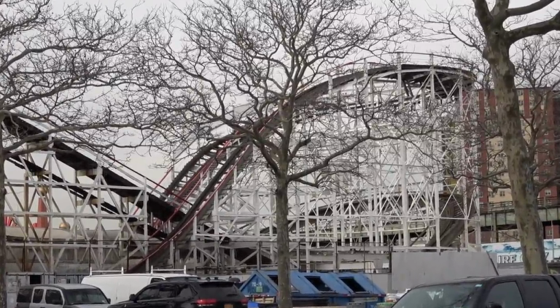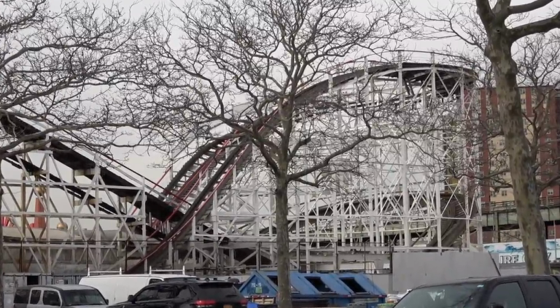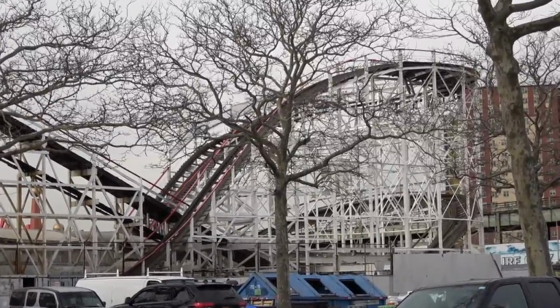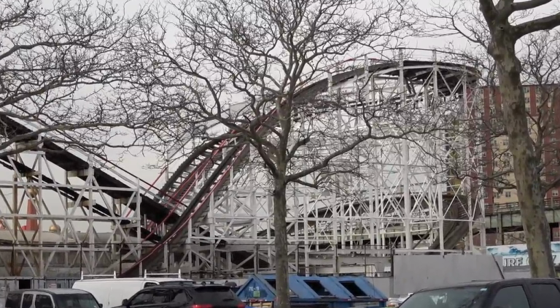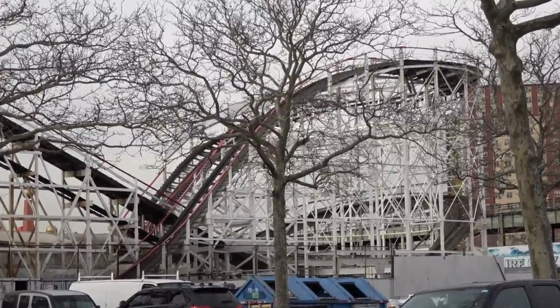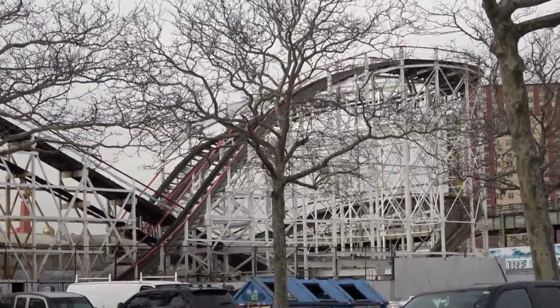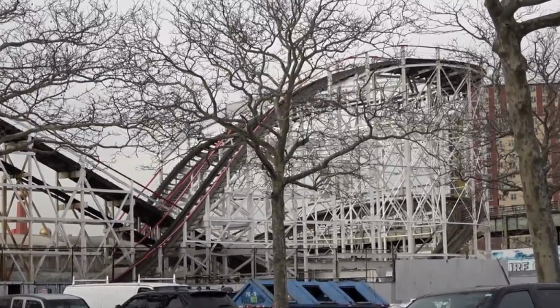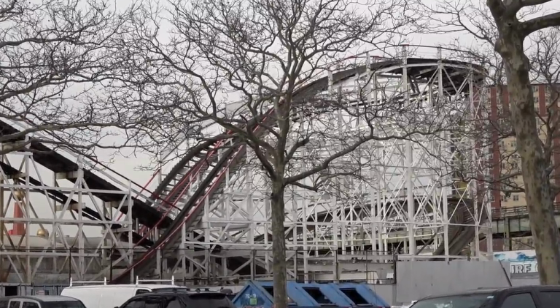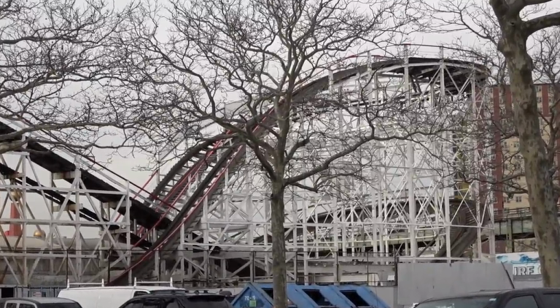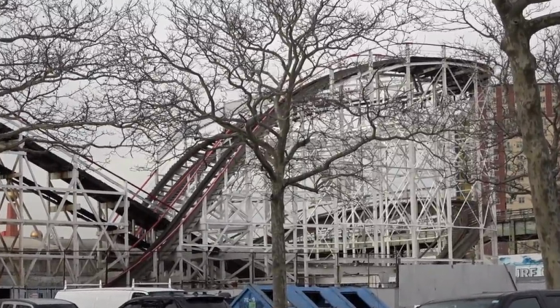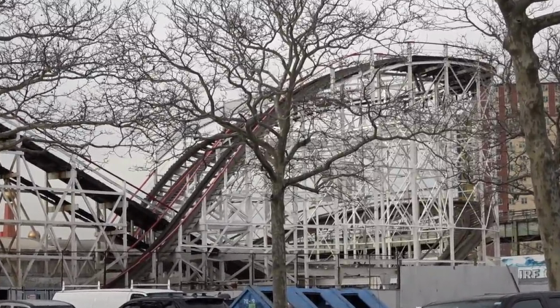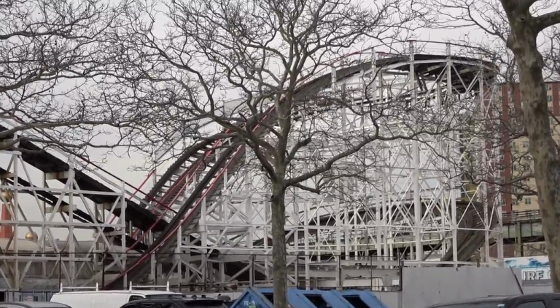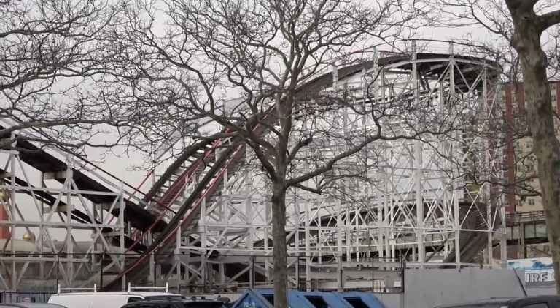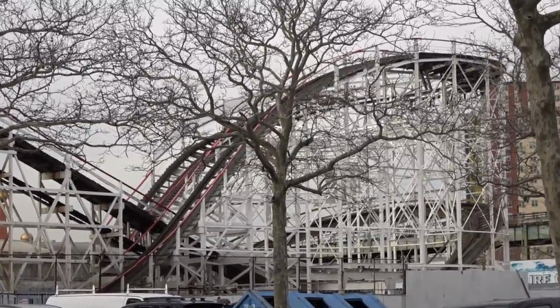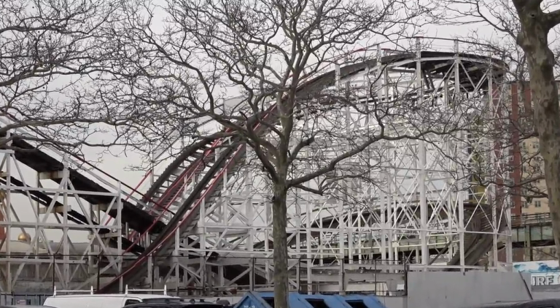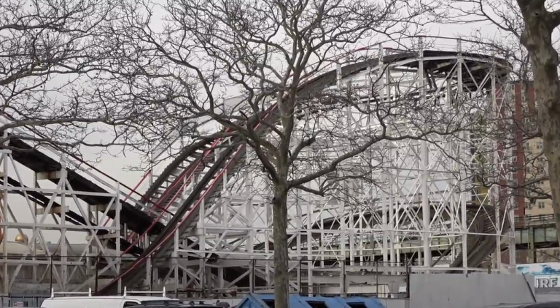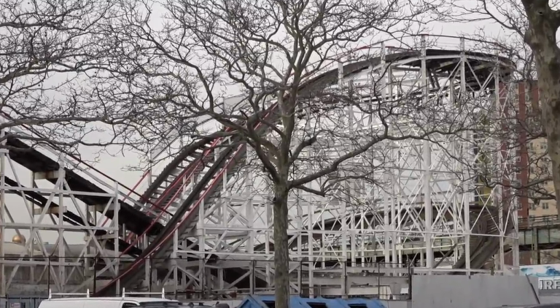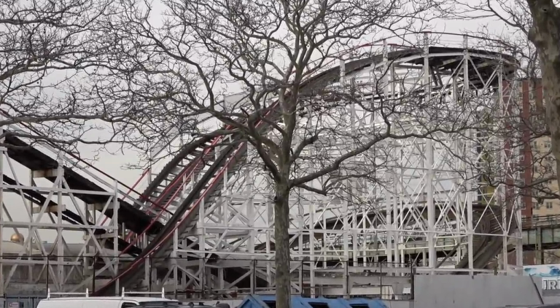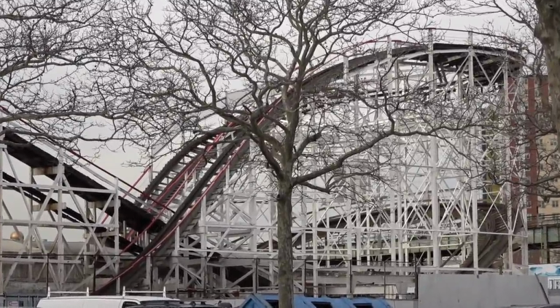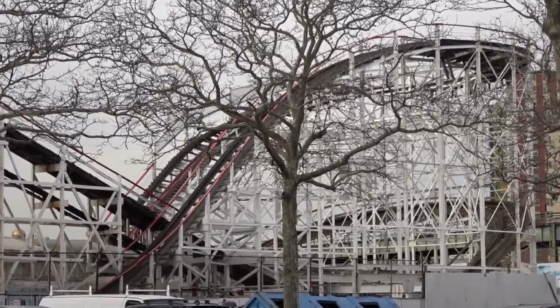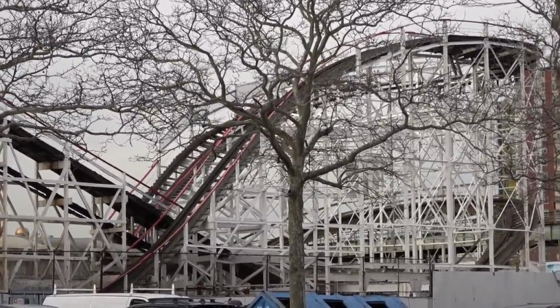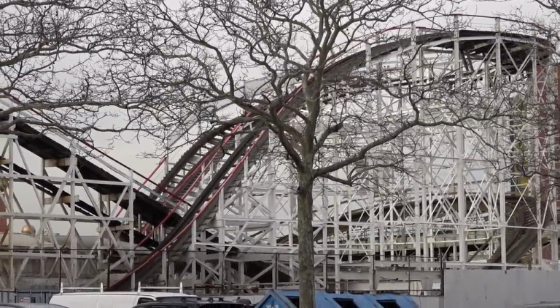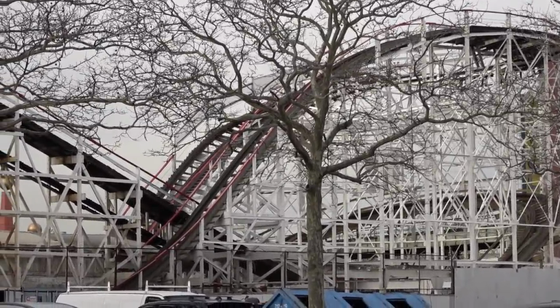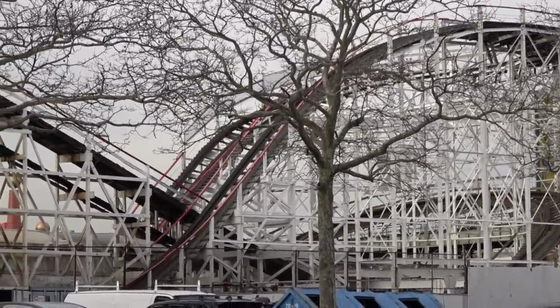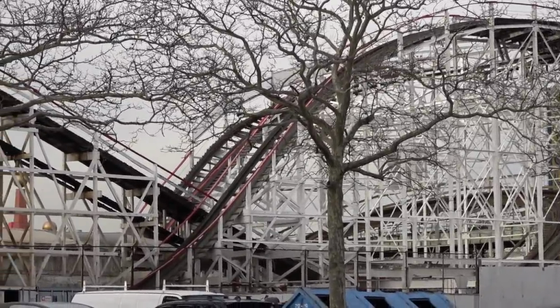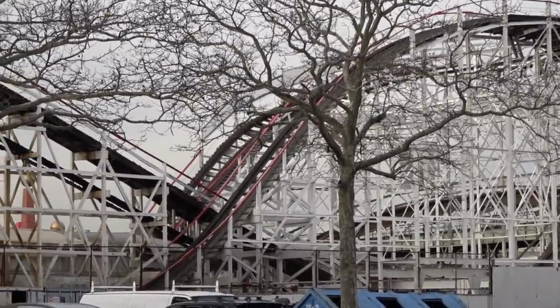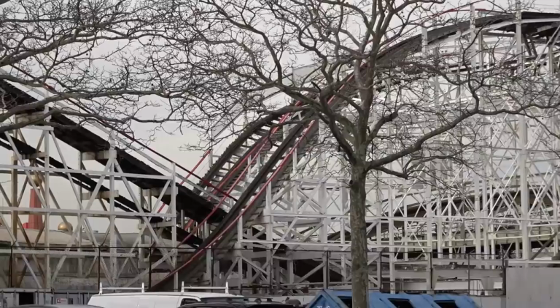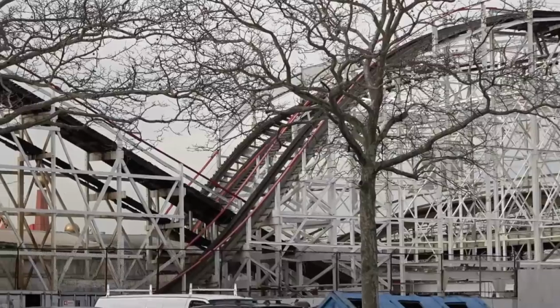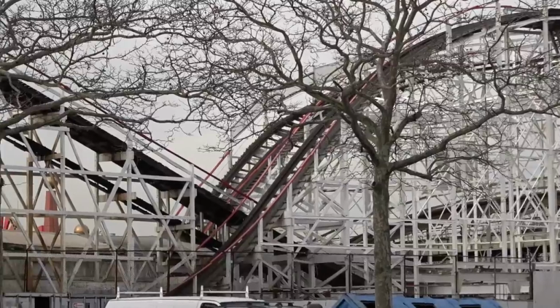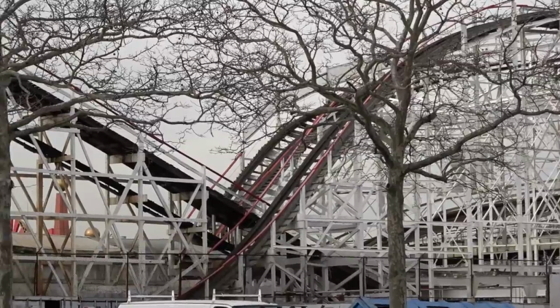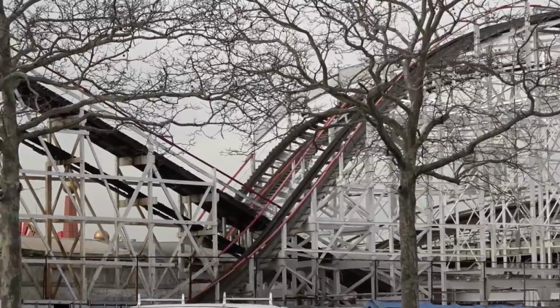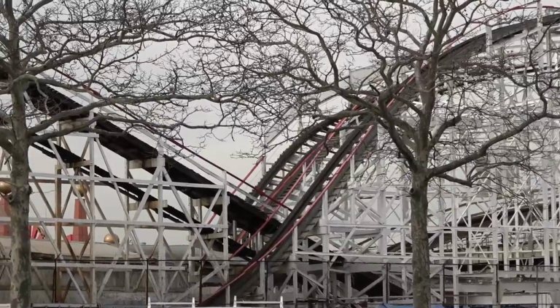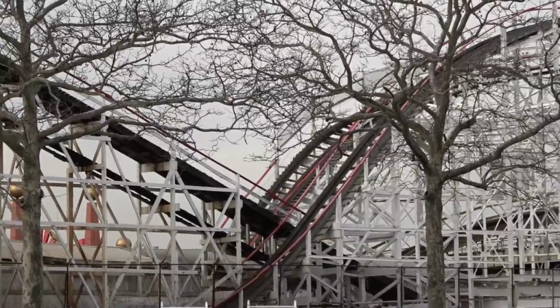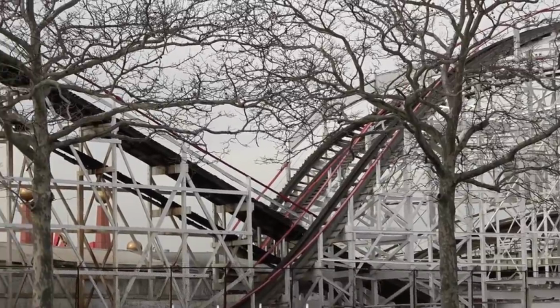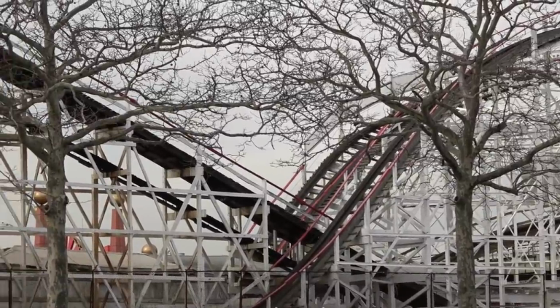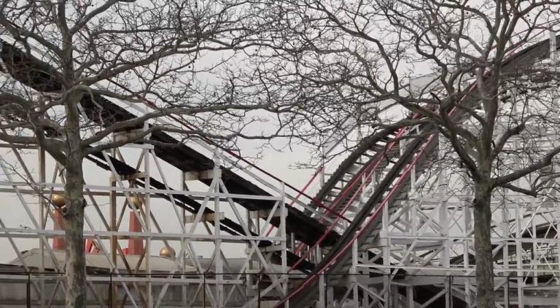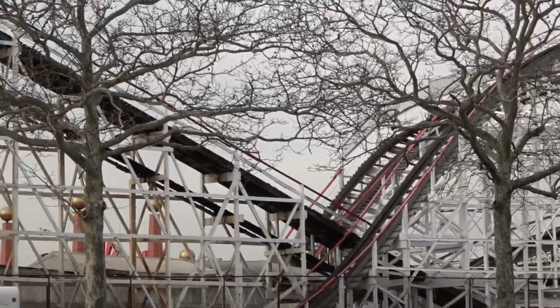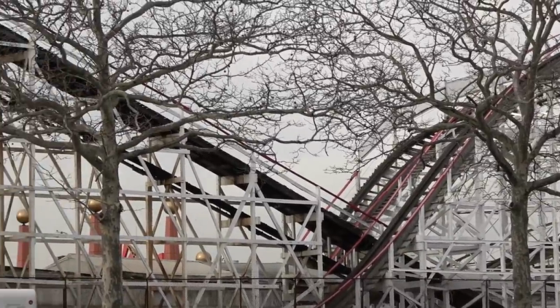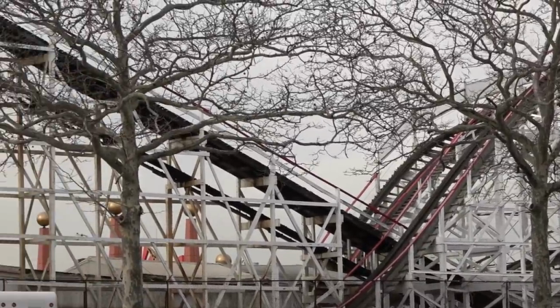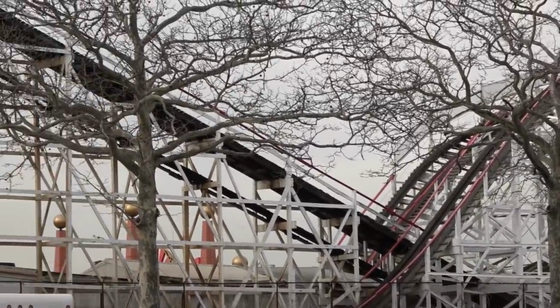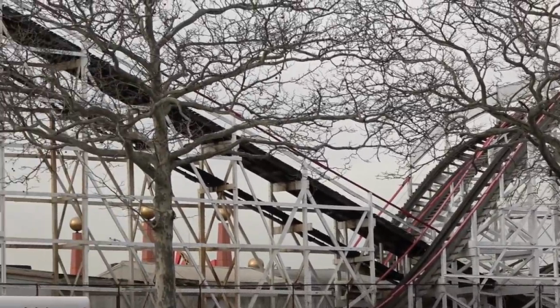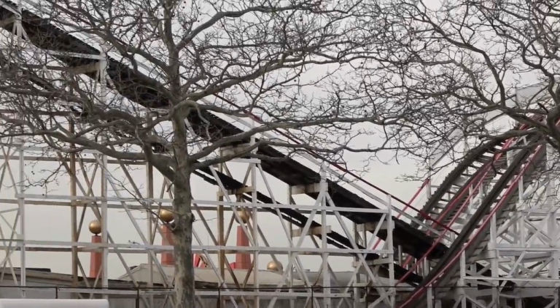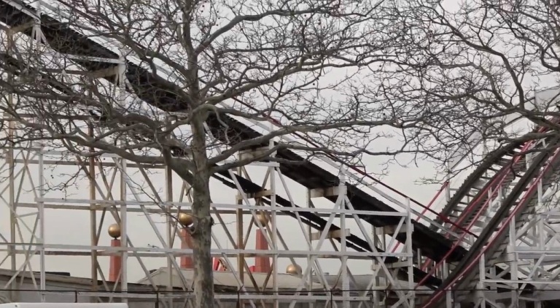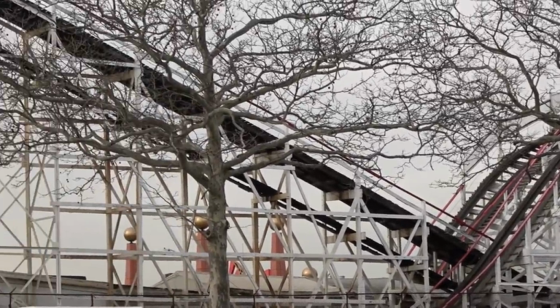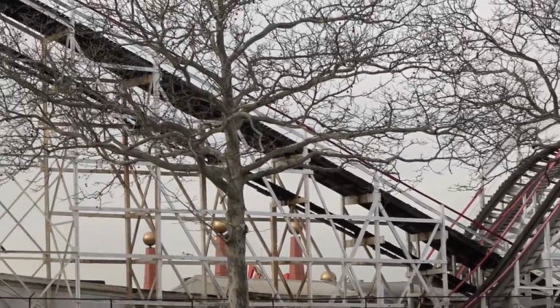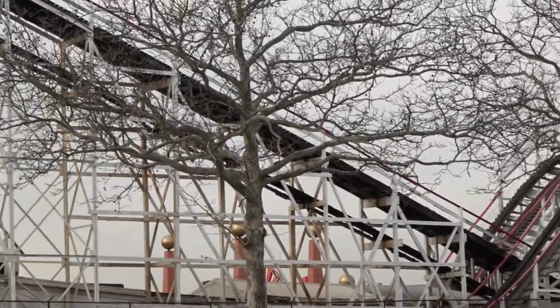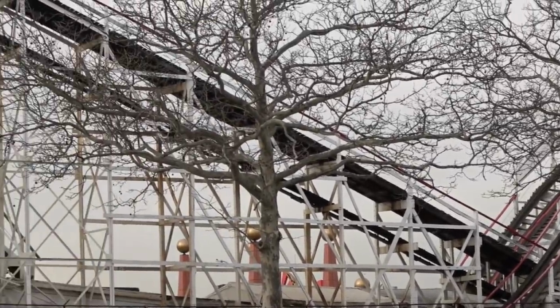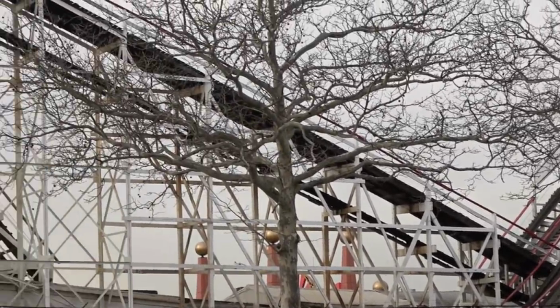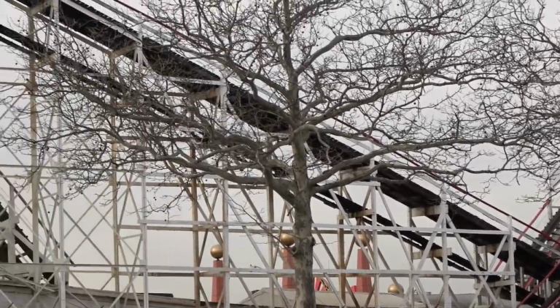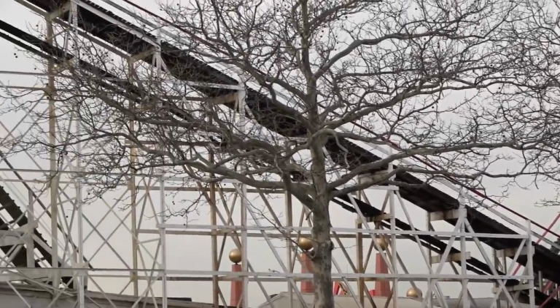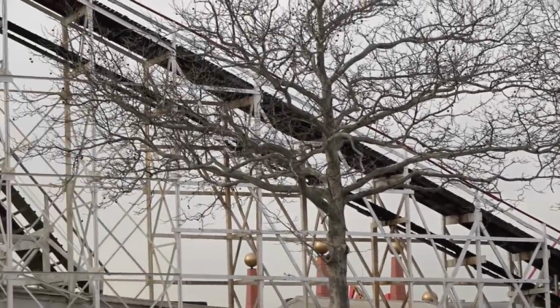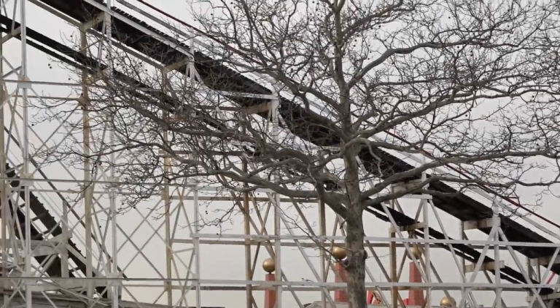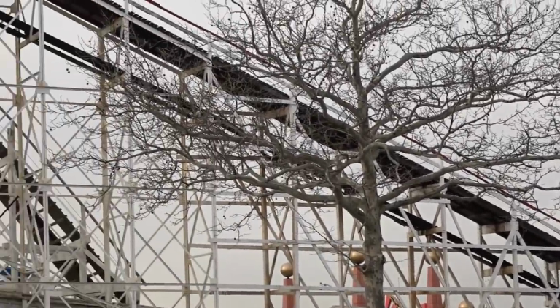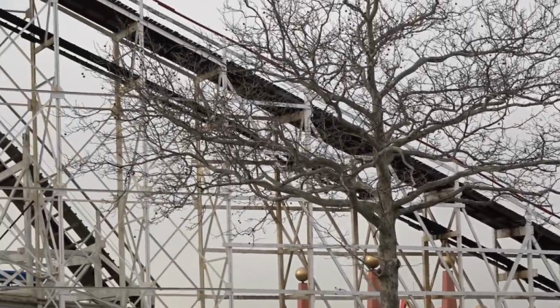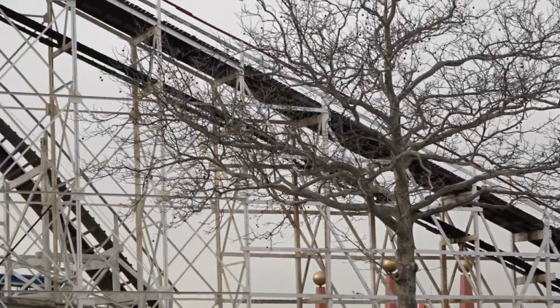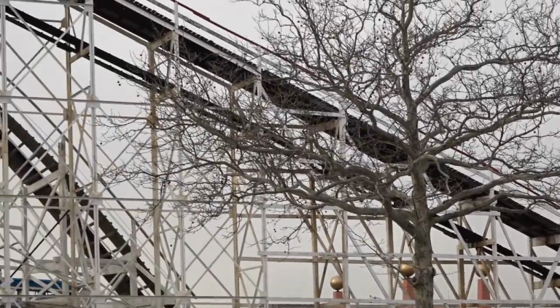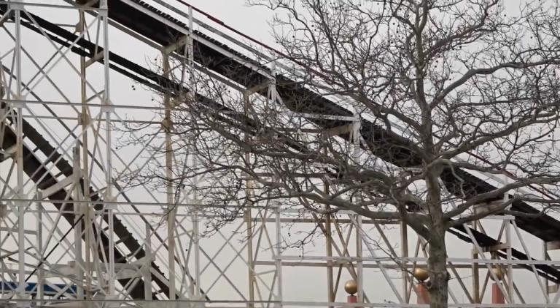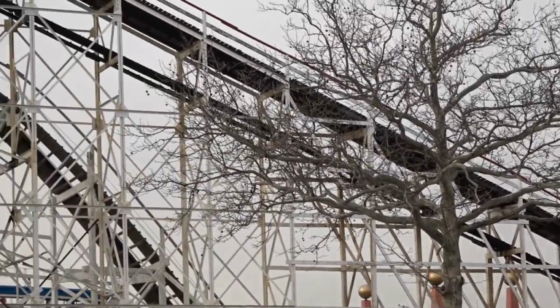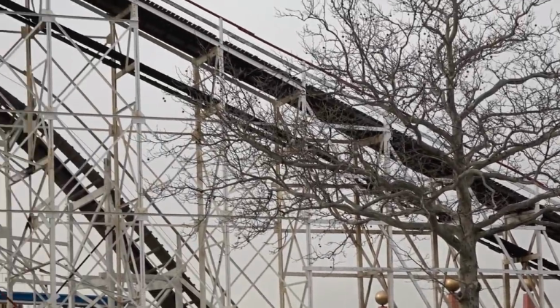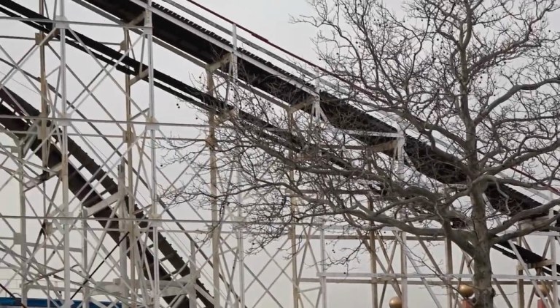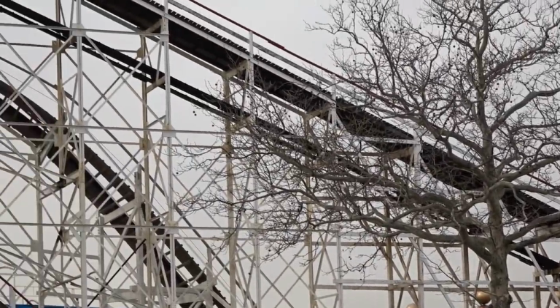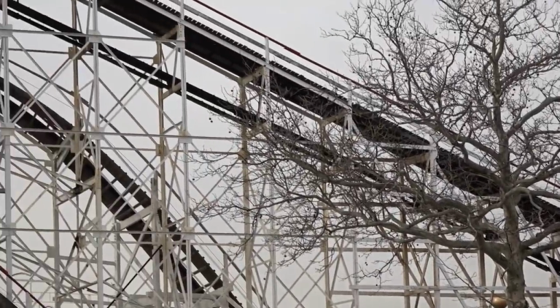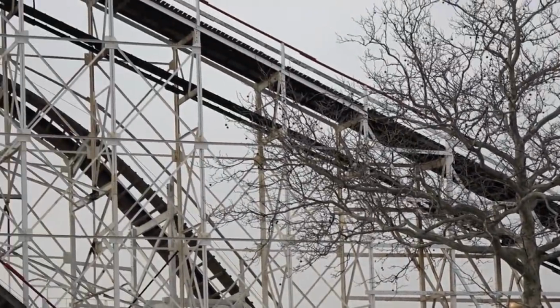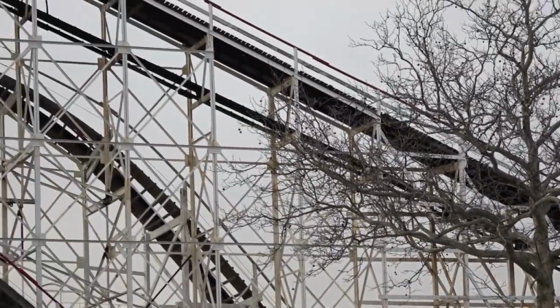And one day when I'm in my seat going up that lift hill, it's going to feel amazing and I can't wait for that day to come.